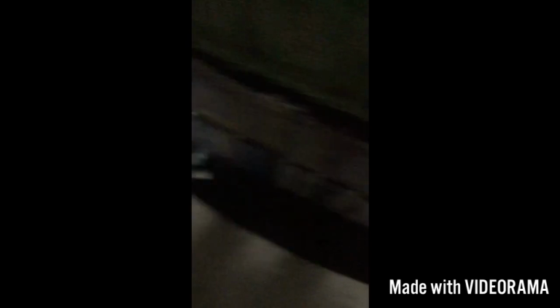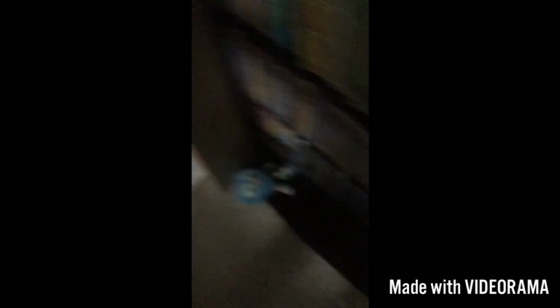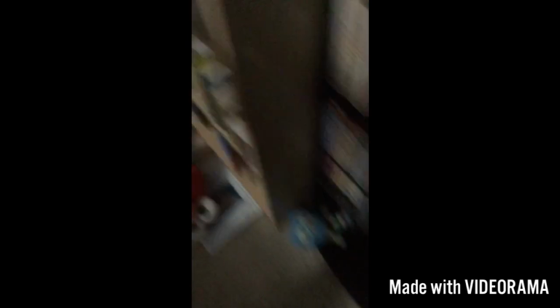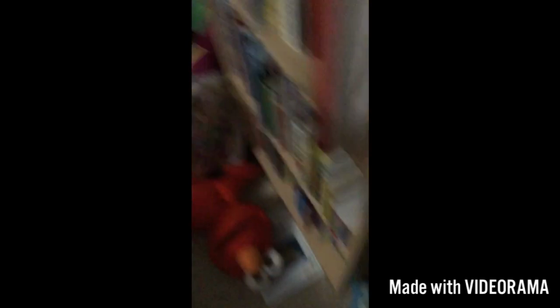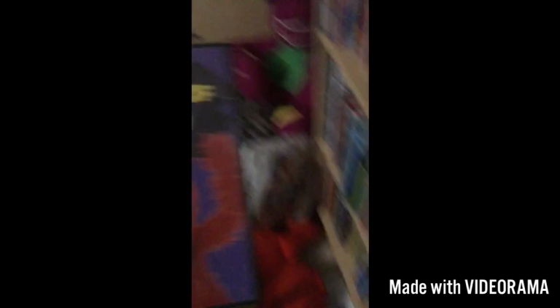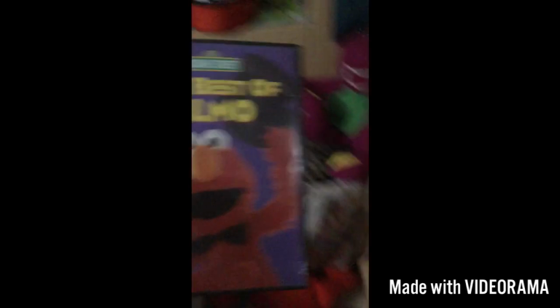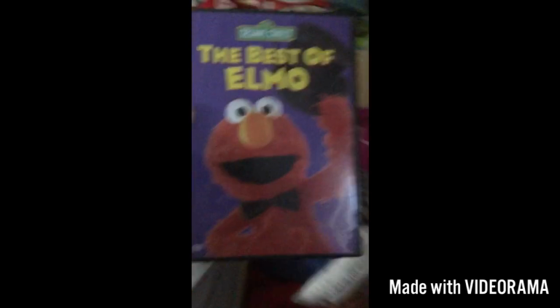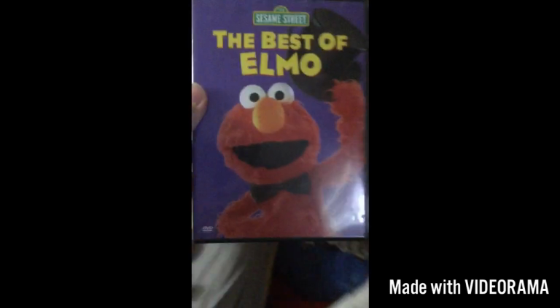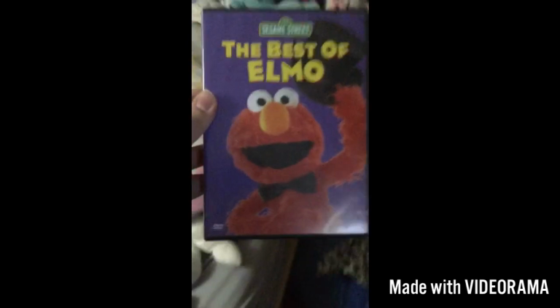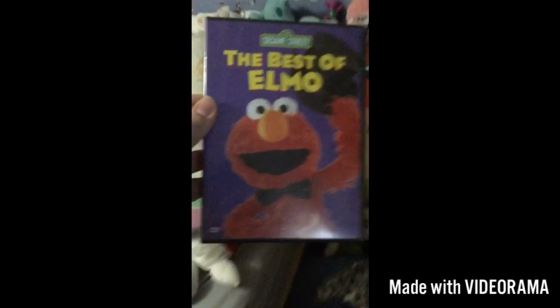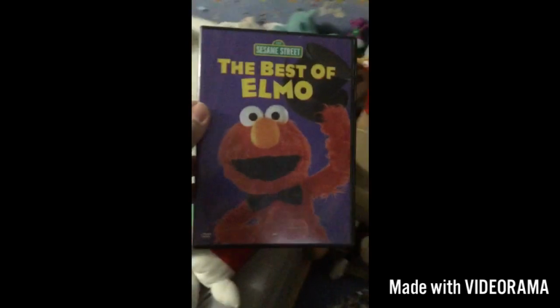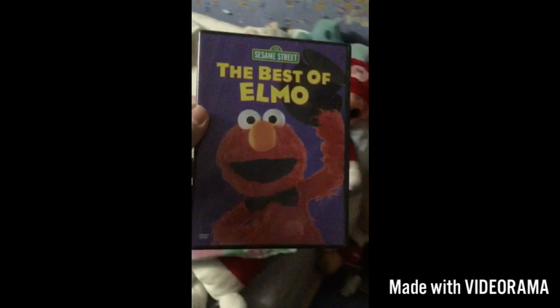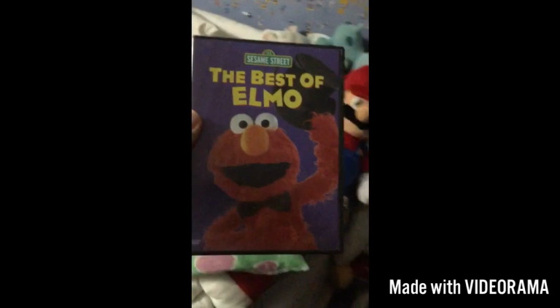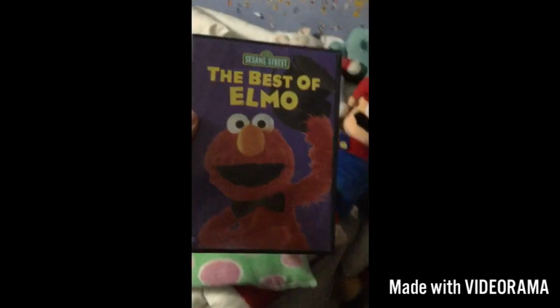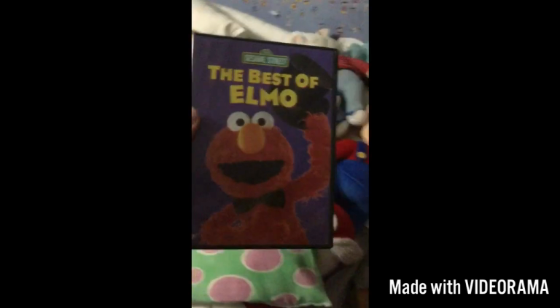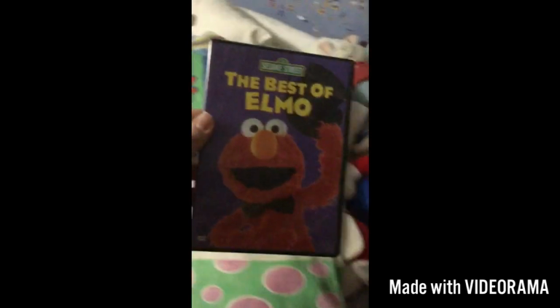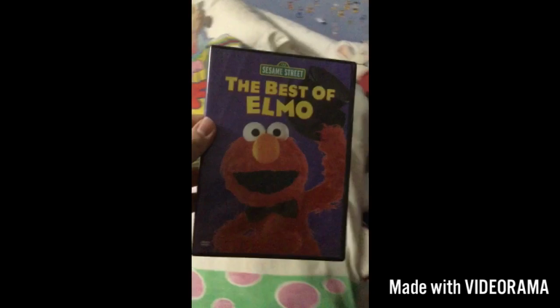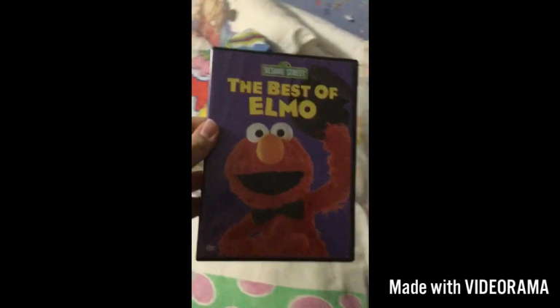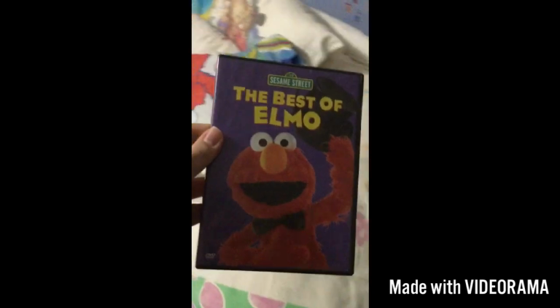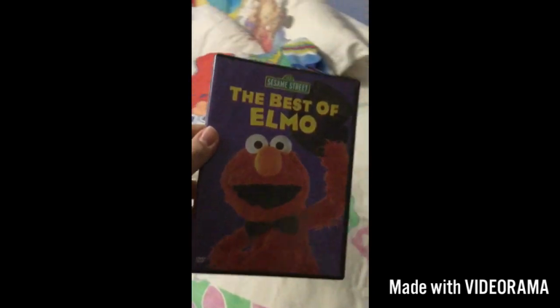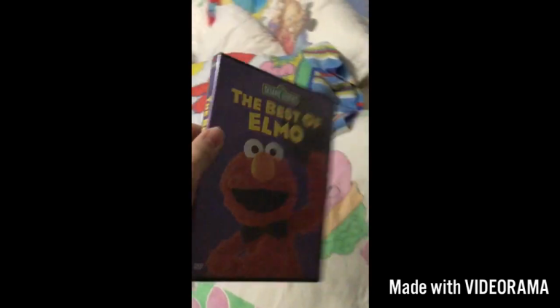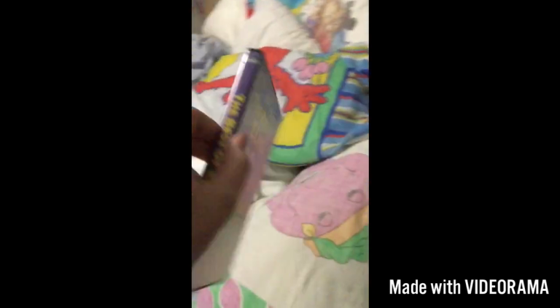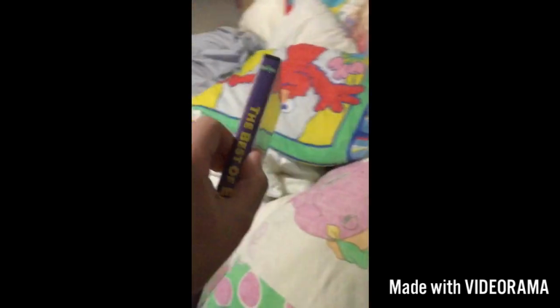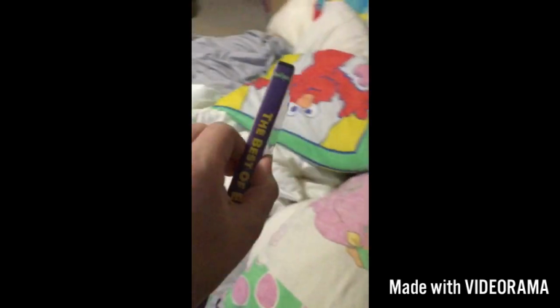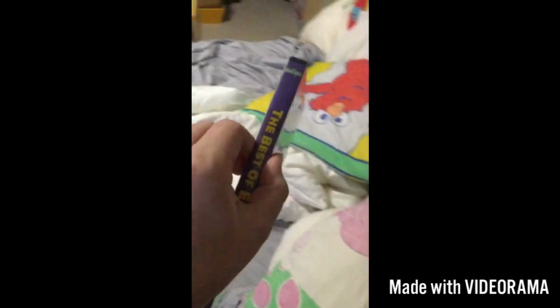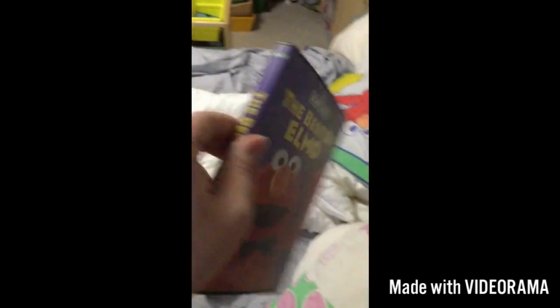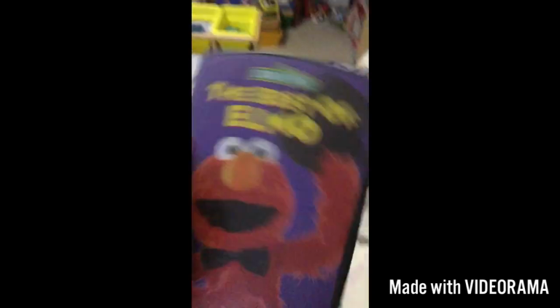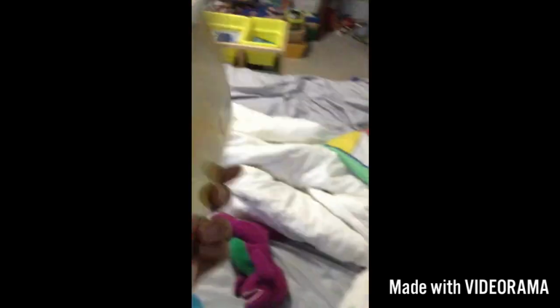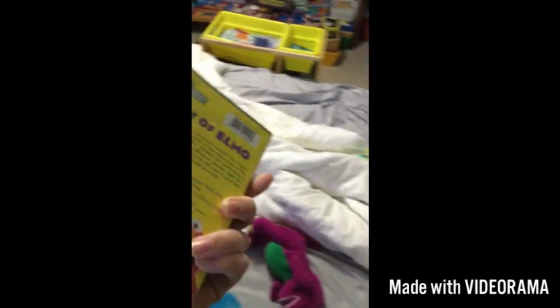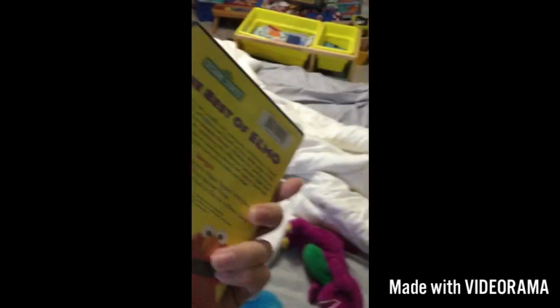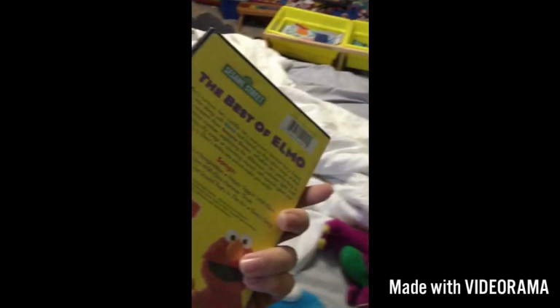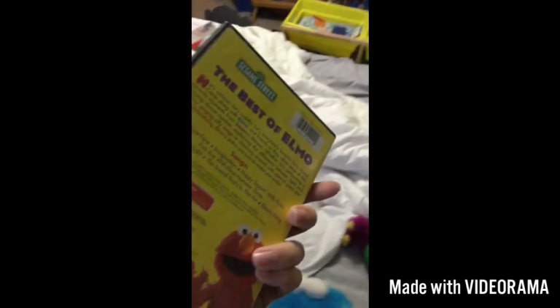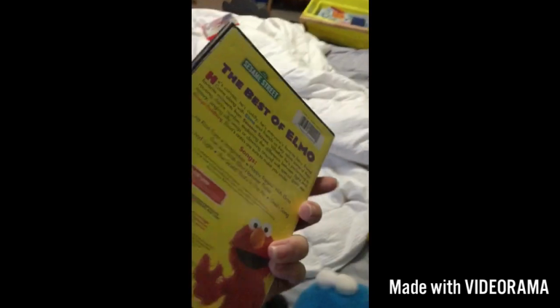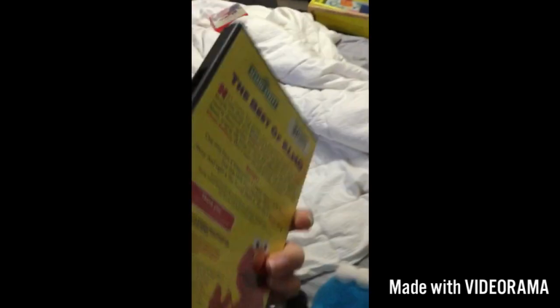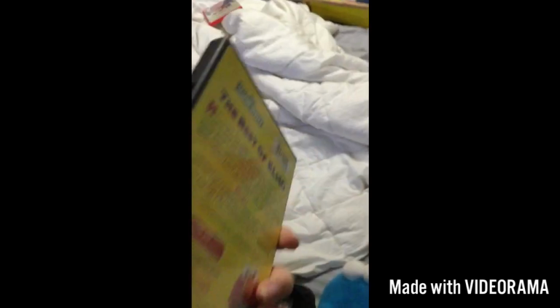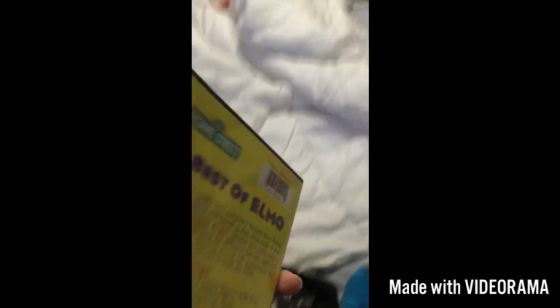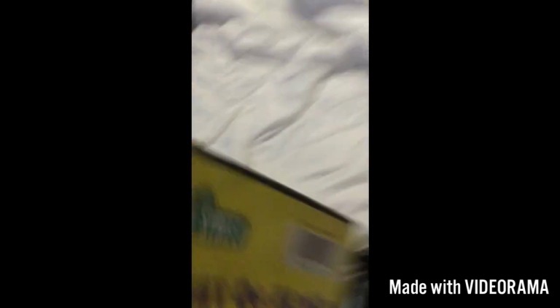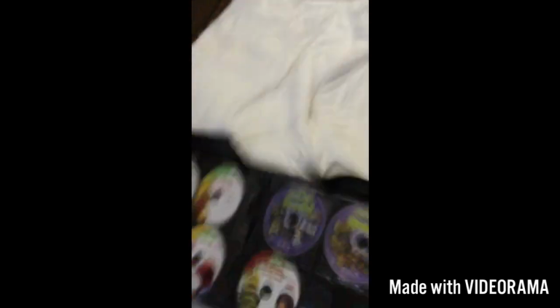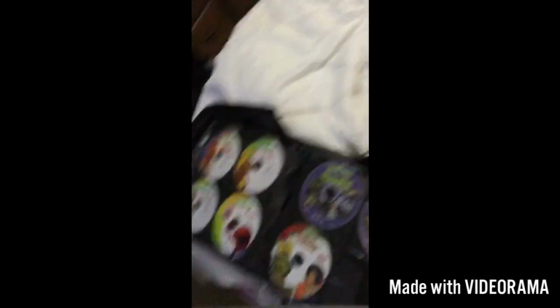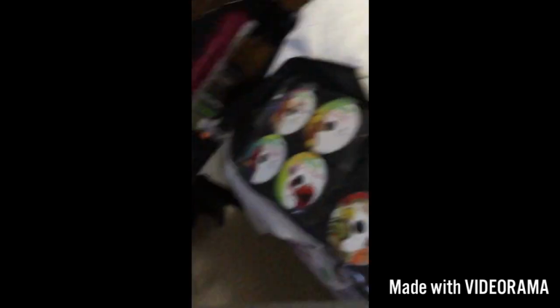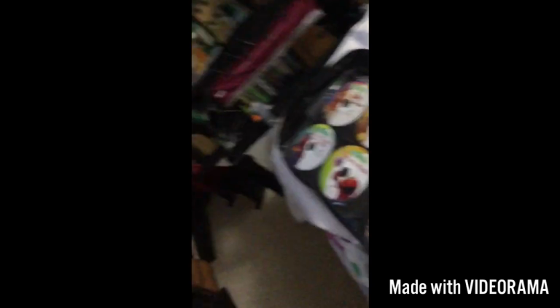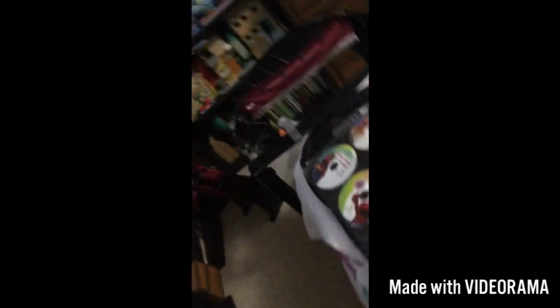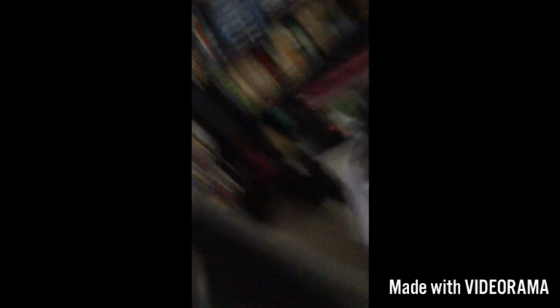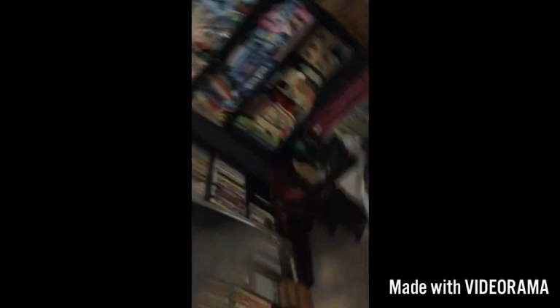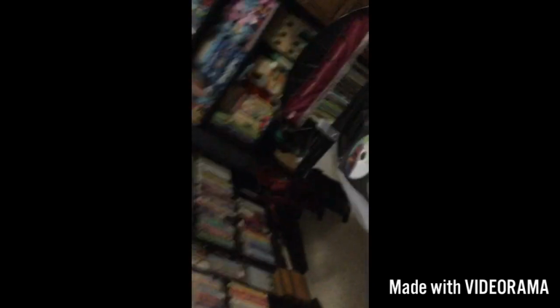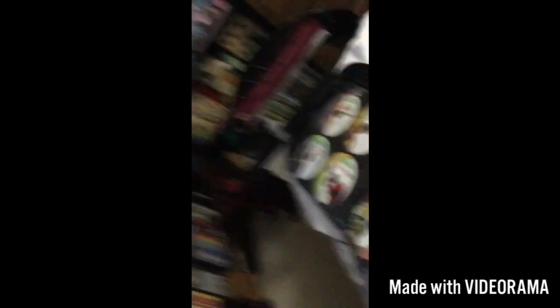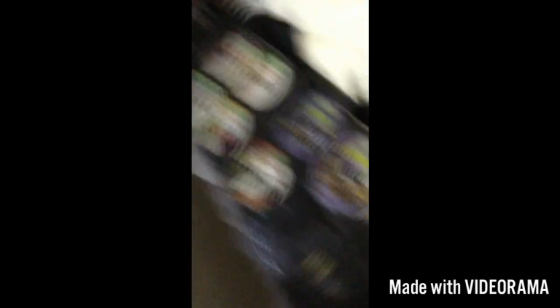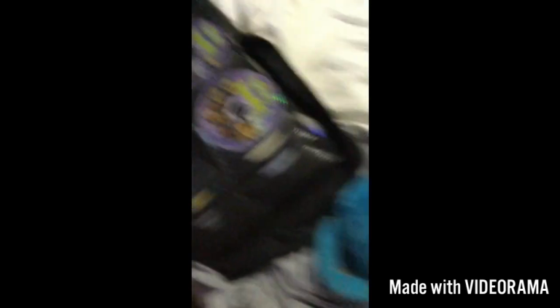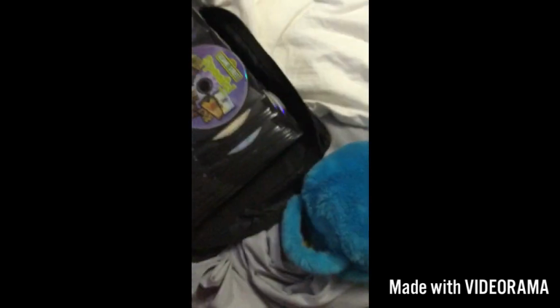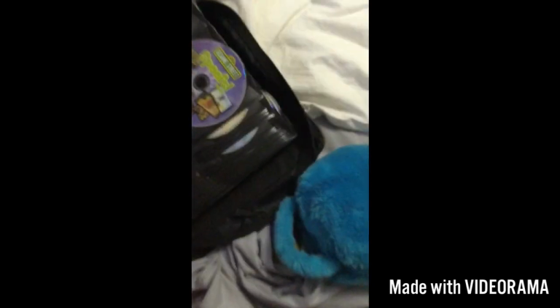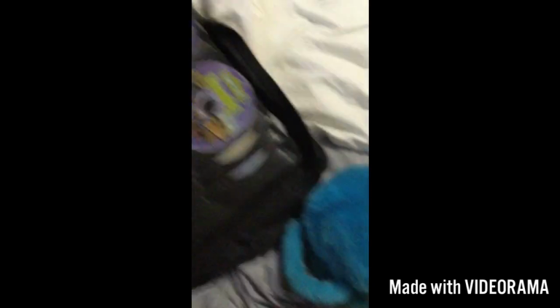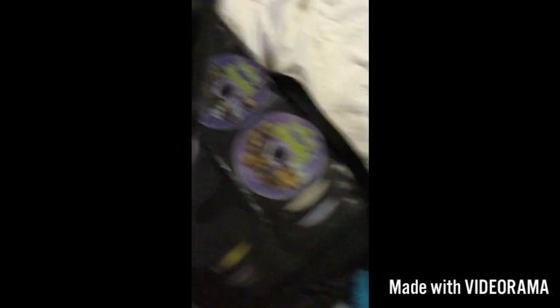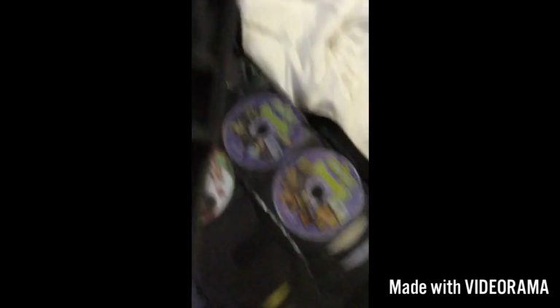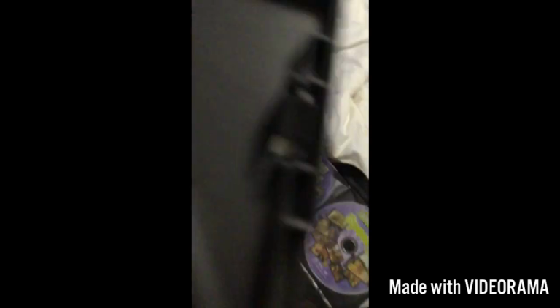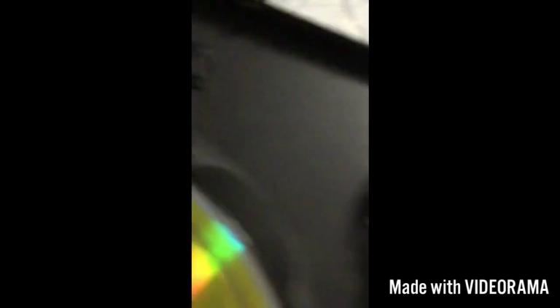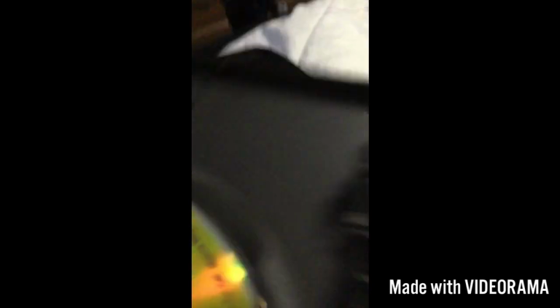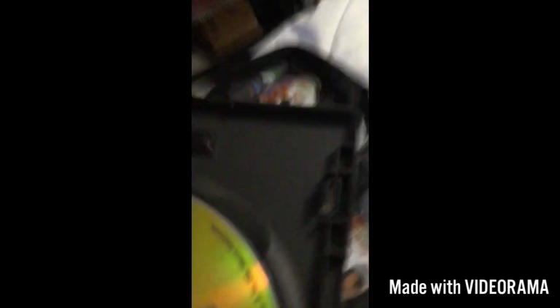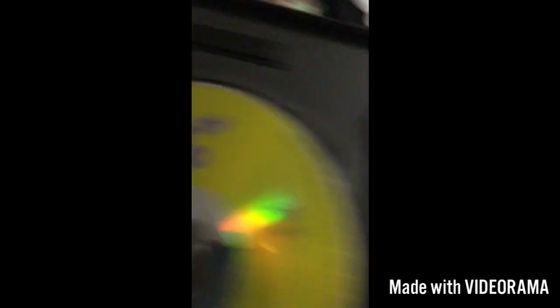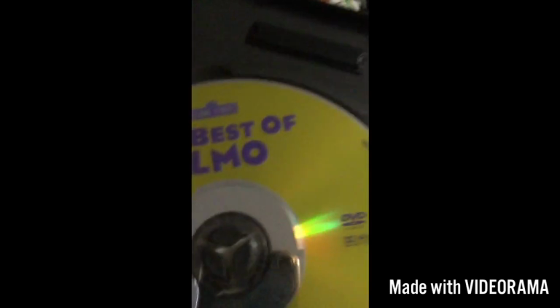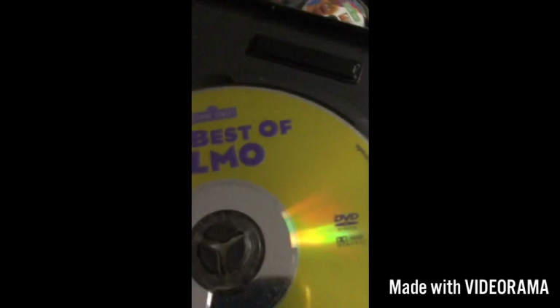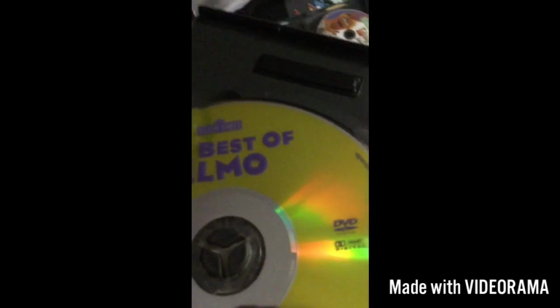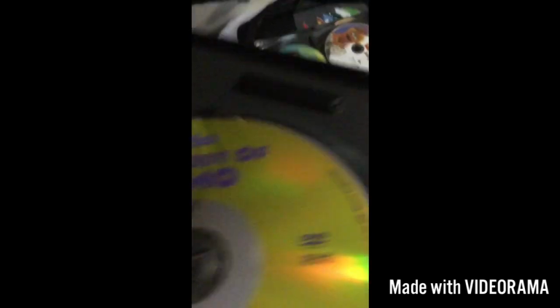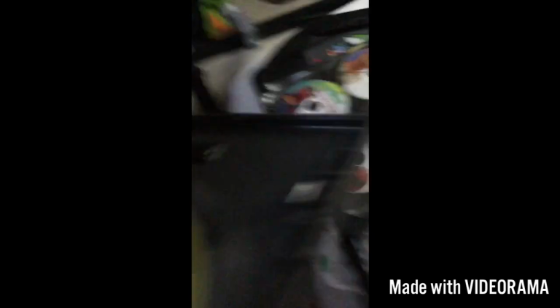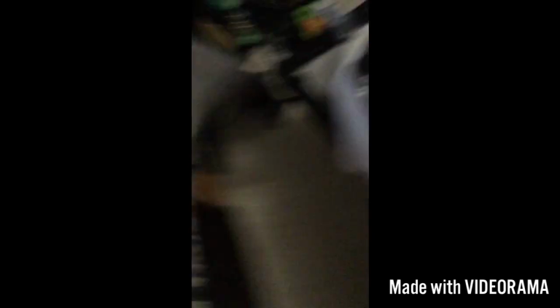The Best of Elmo. Here we have the front, the side, and the back. And the movie.